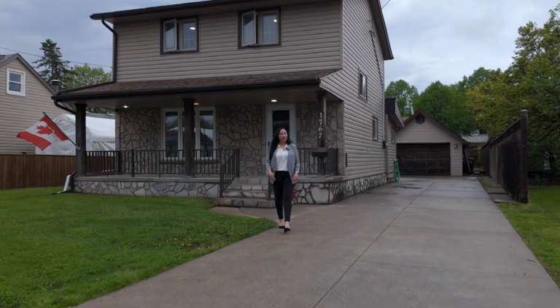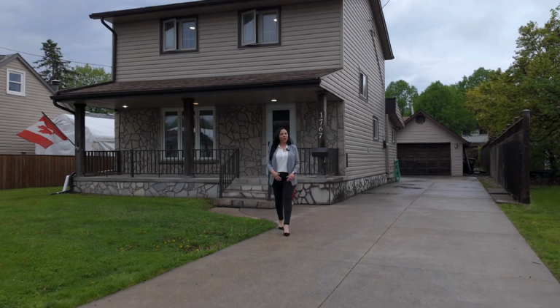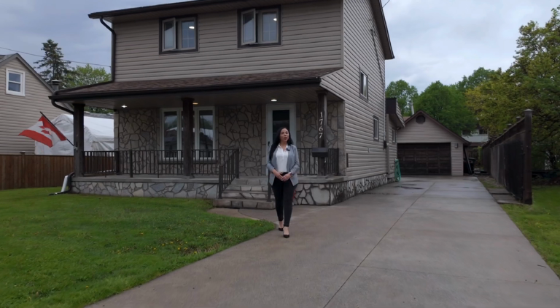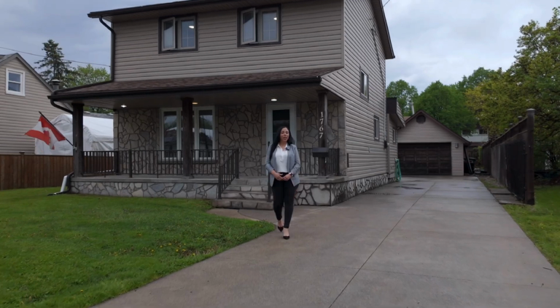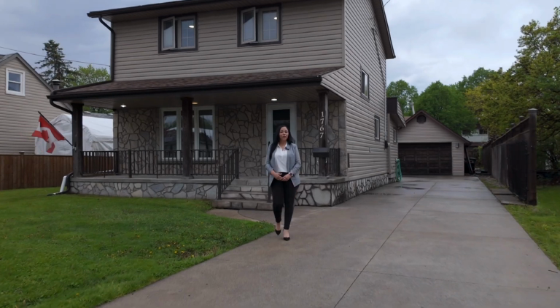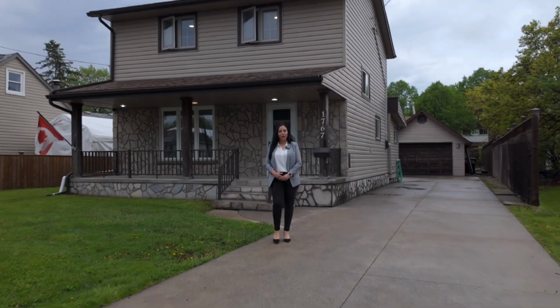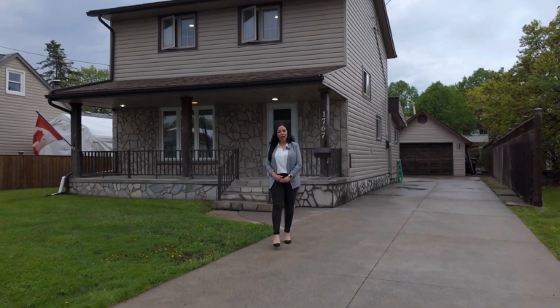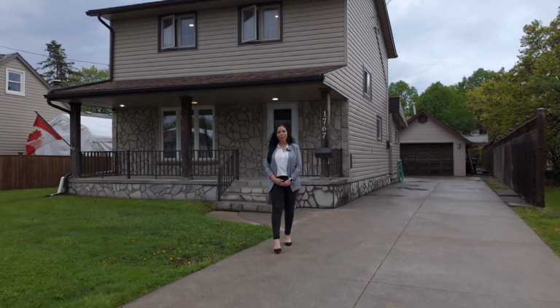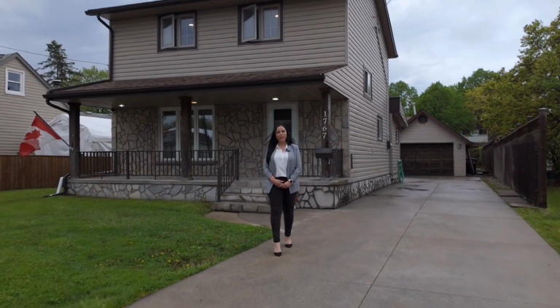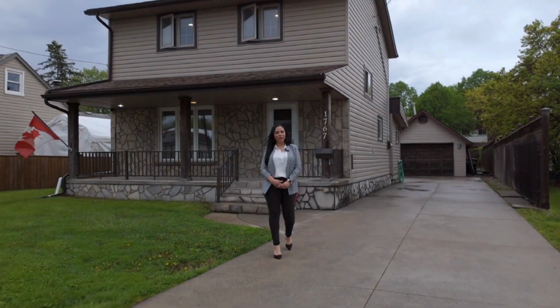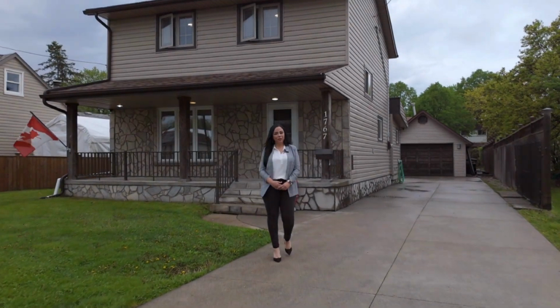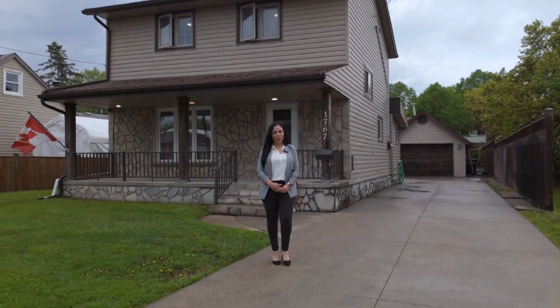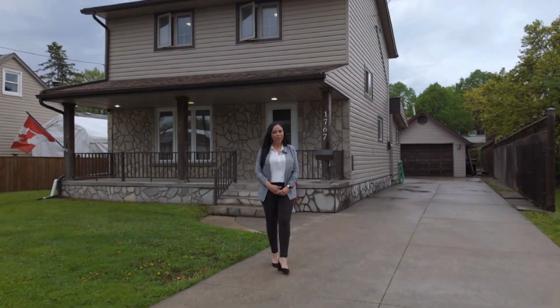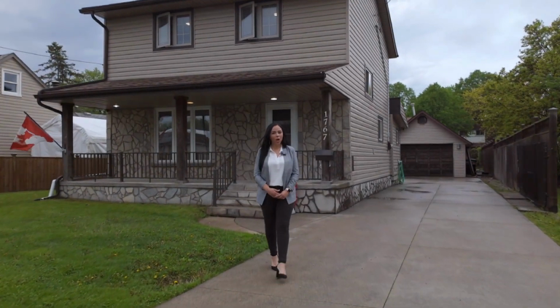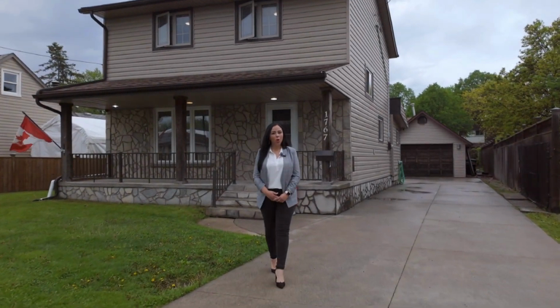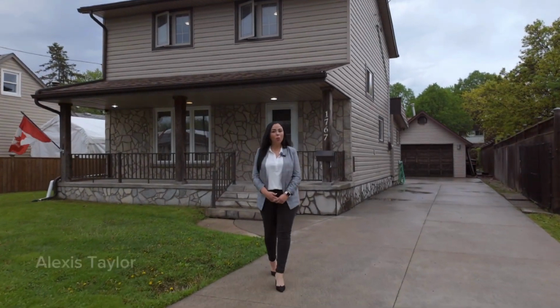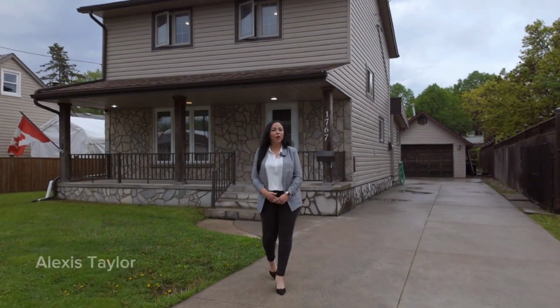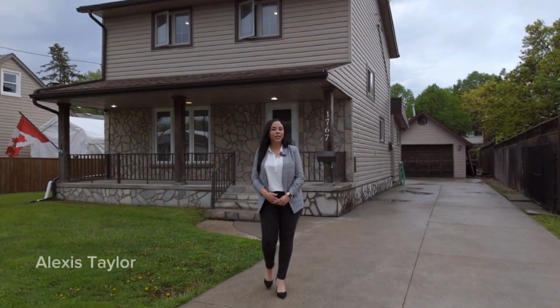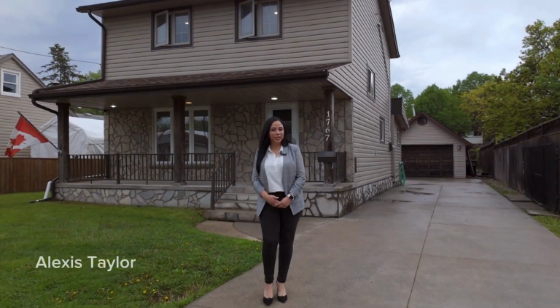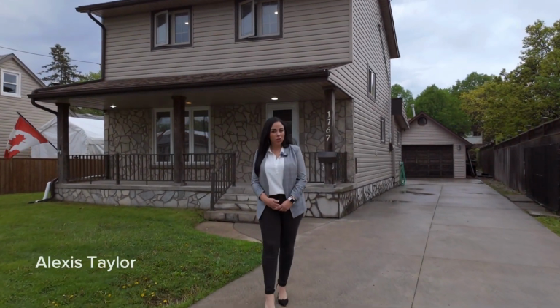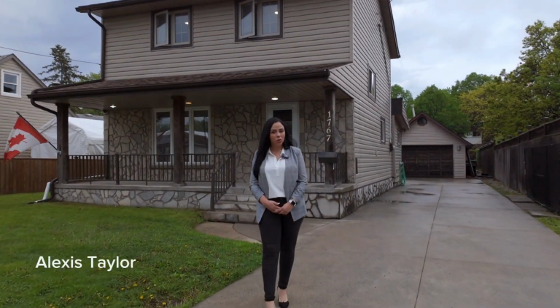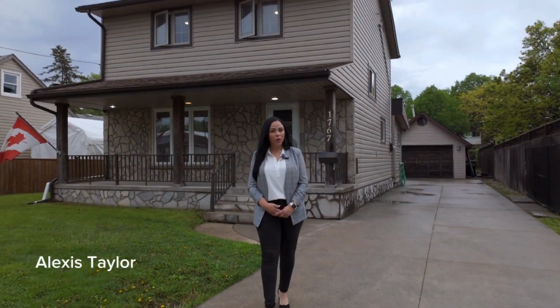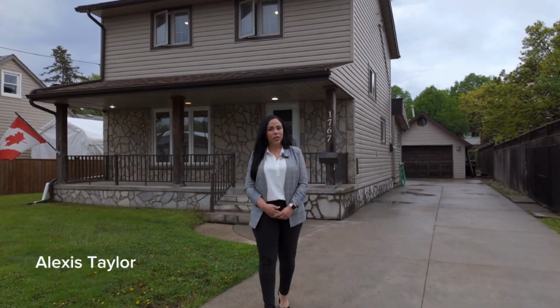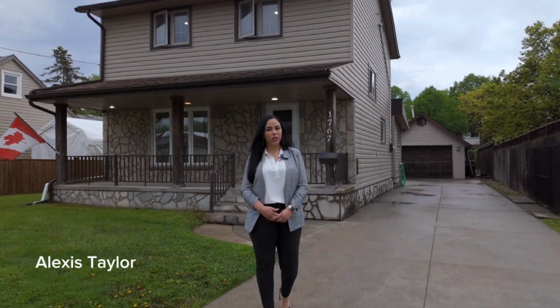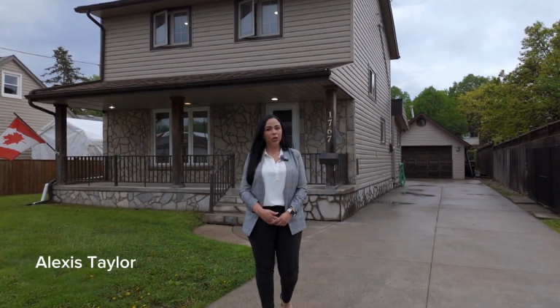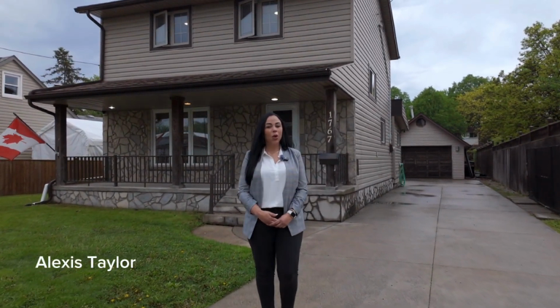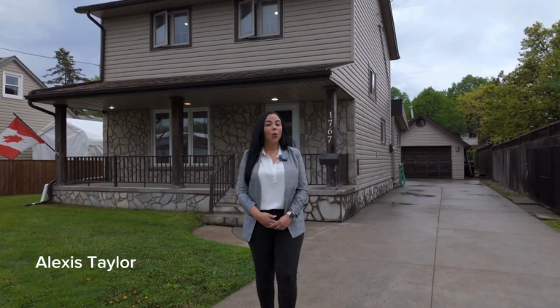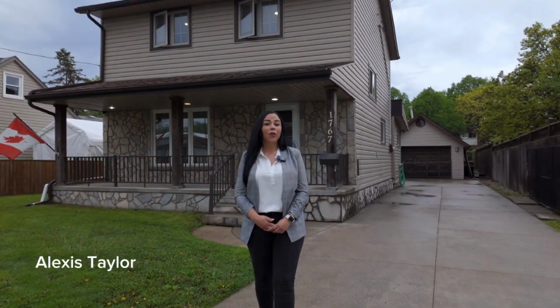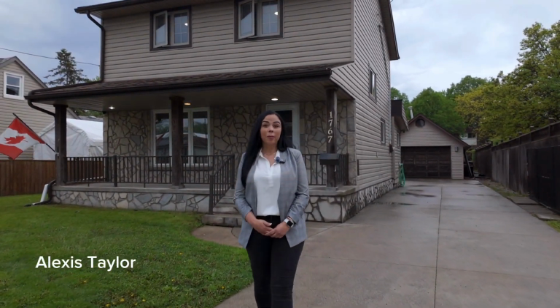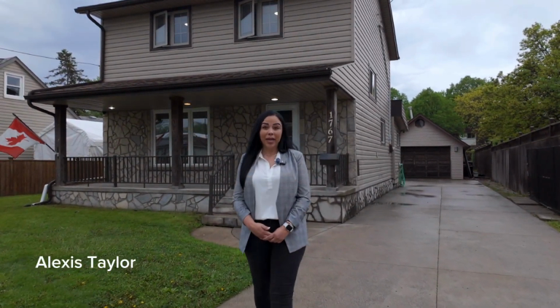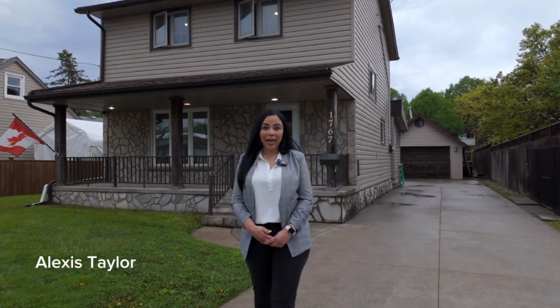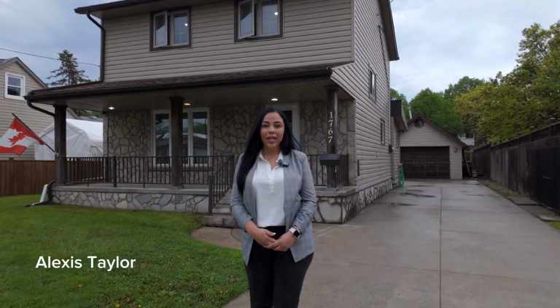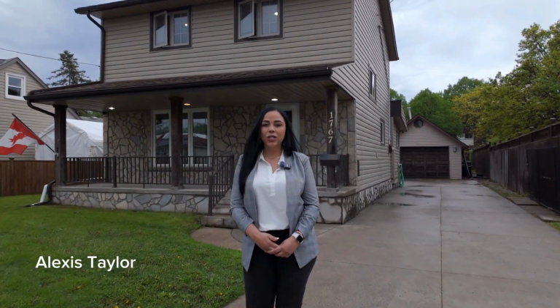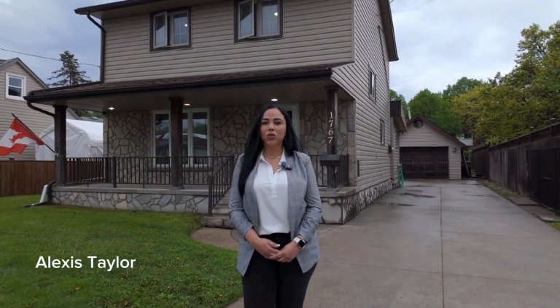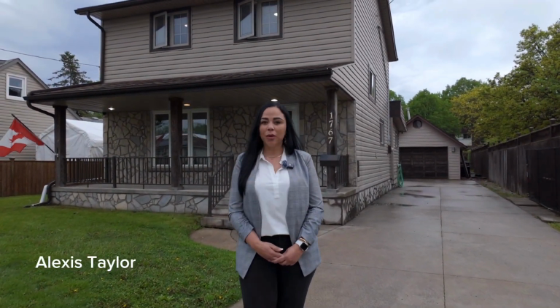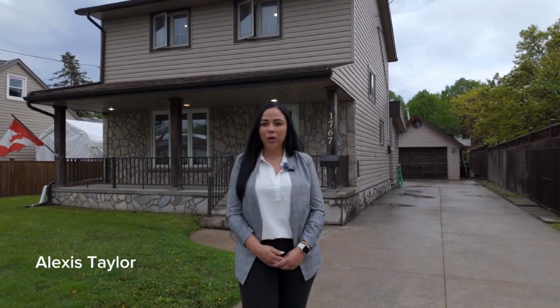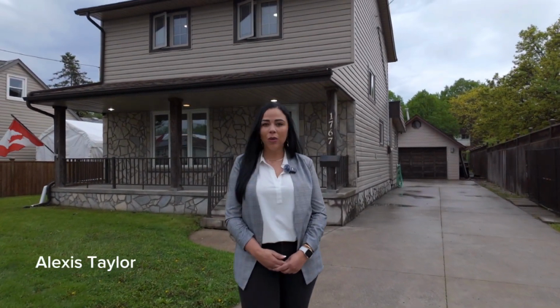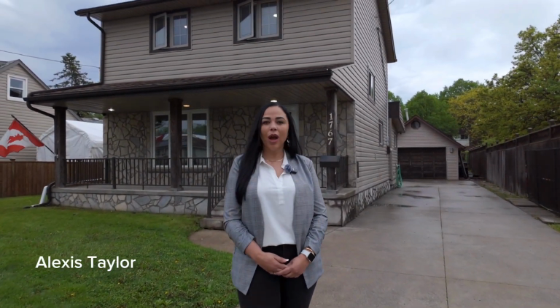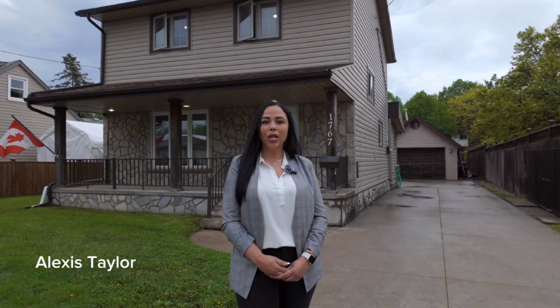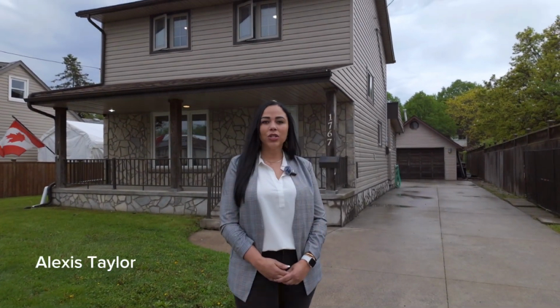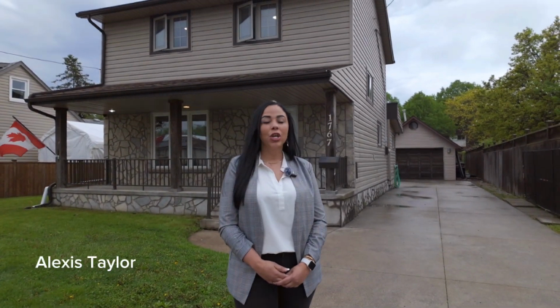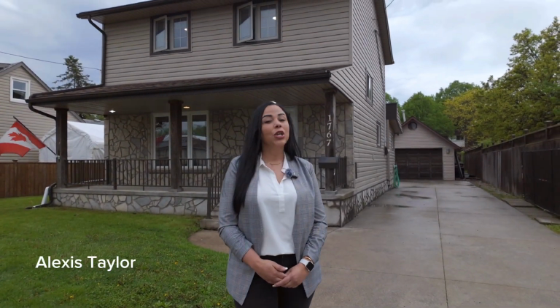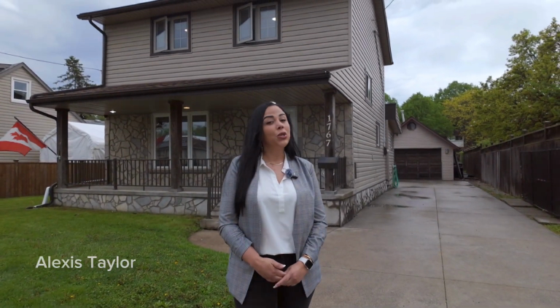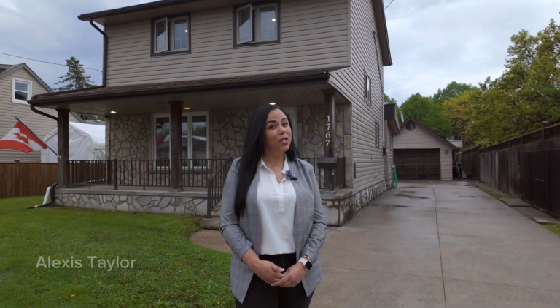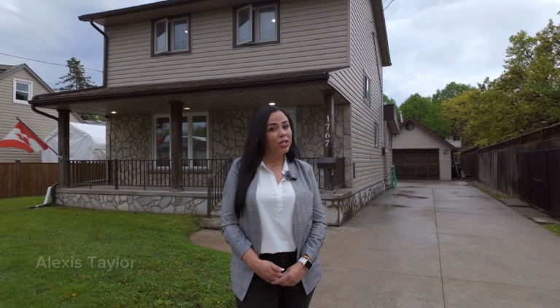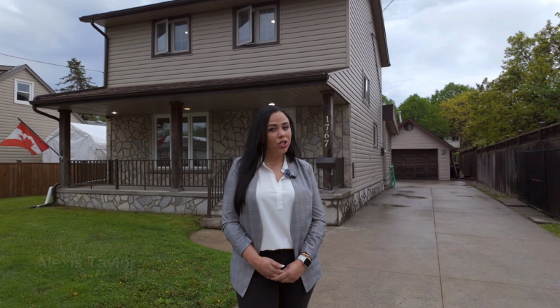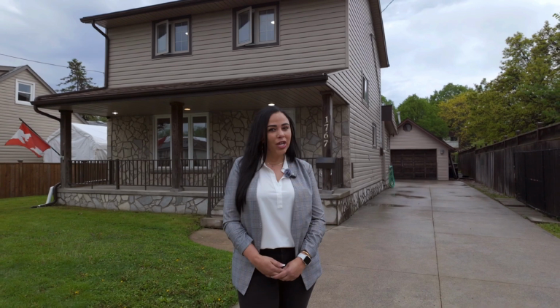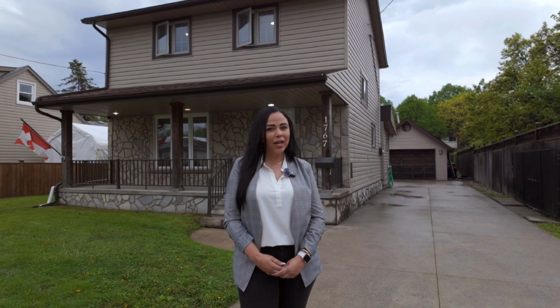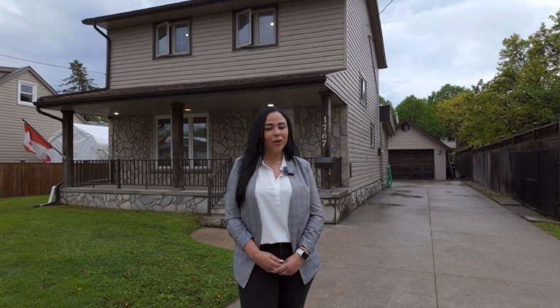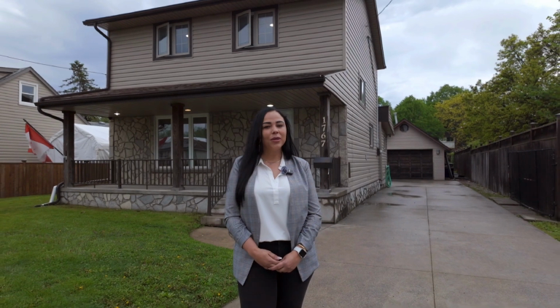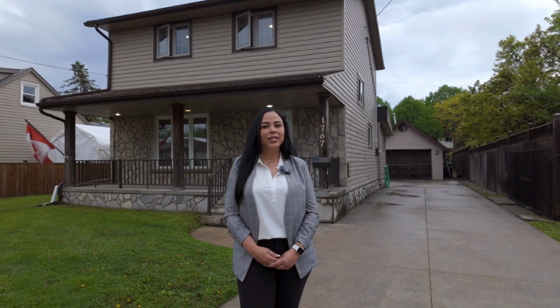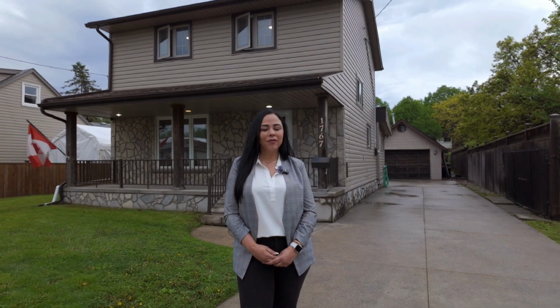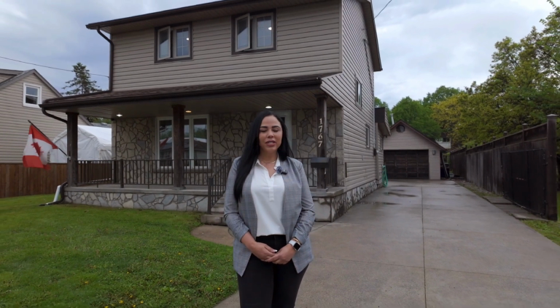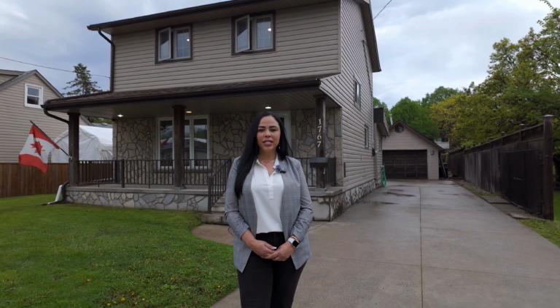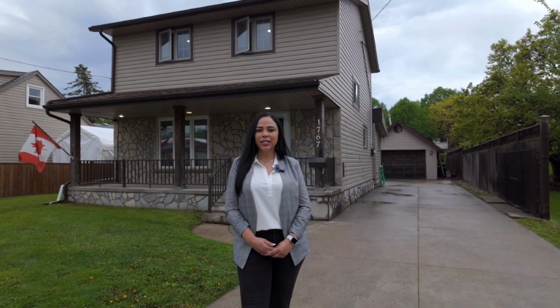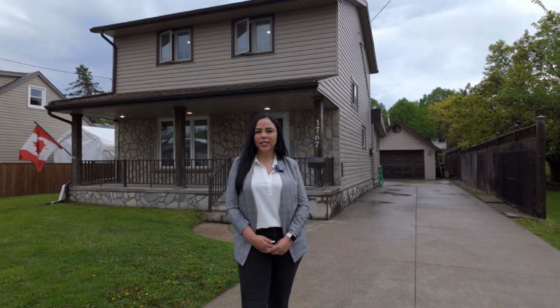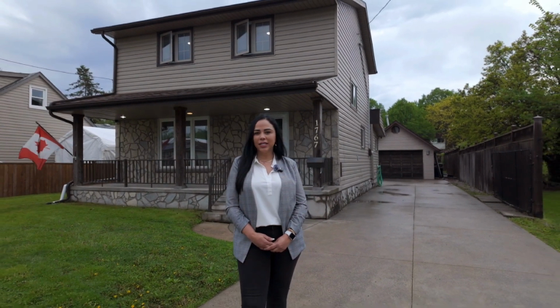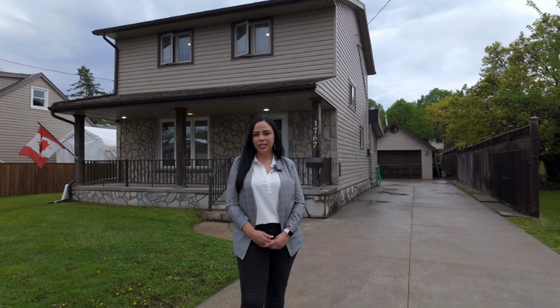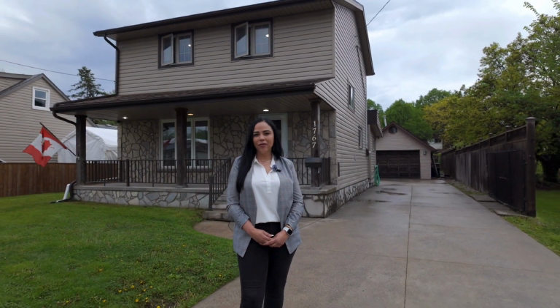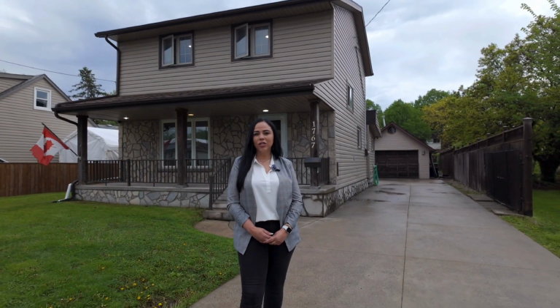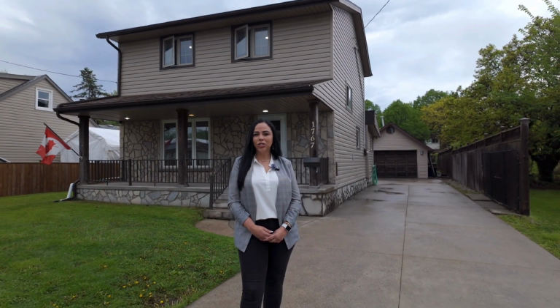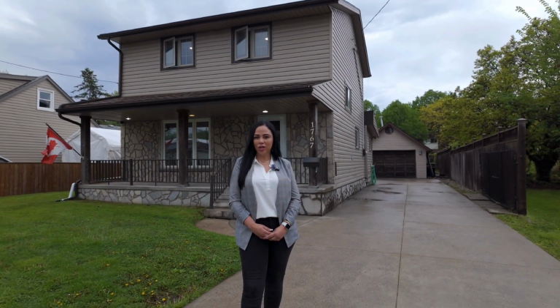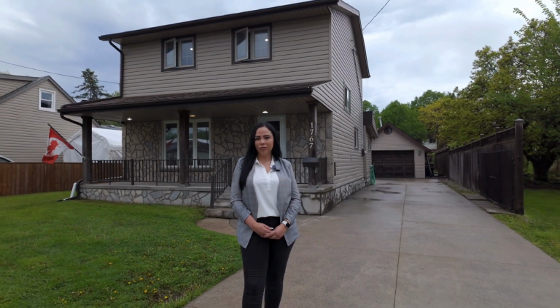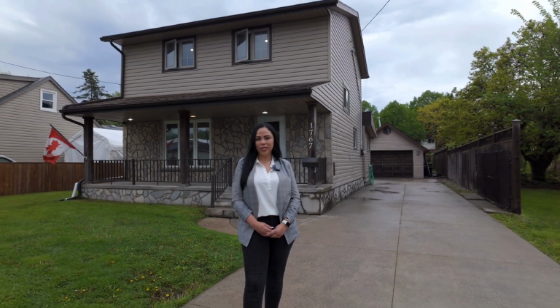If you're looking for an updated family home in central Windsor with a mechanics dream garage, you need to check out 1767 Jefferson.